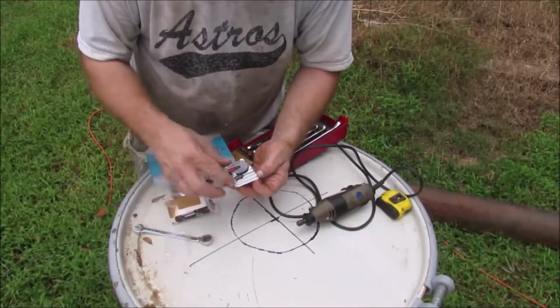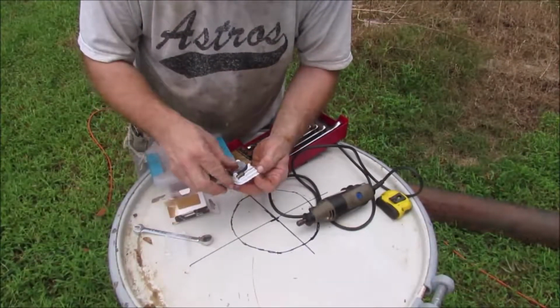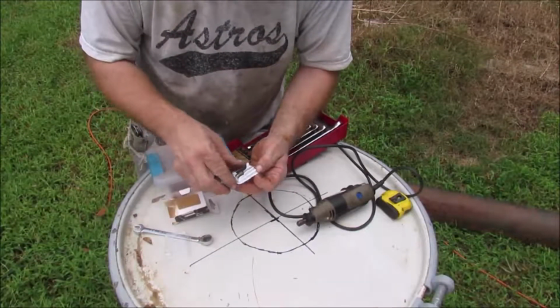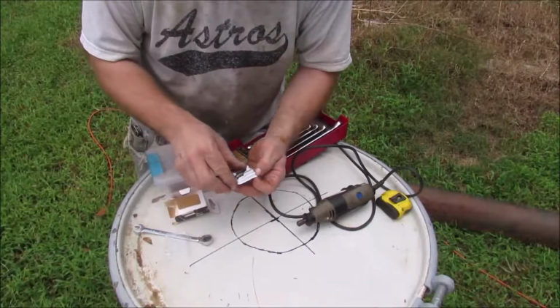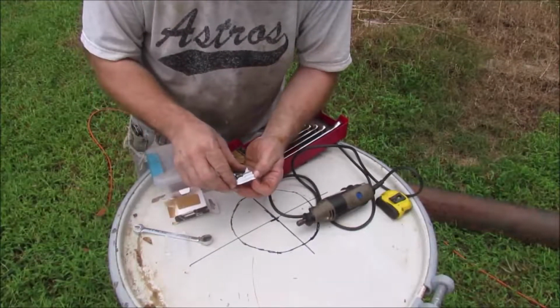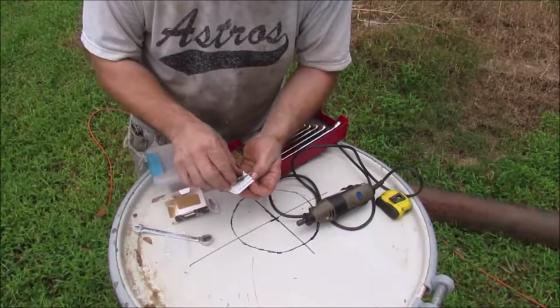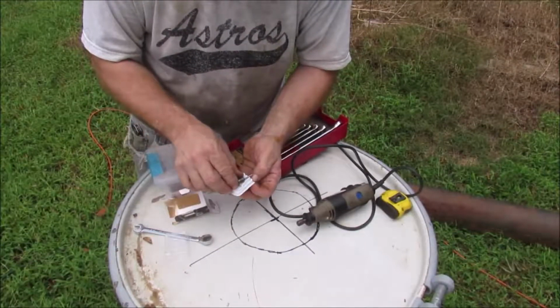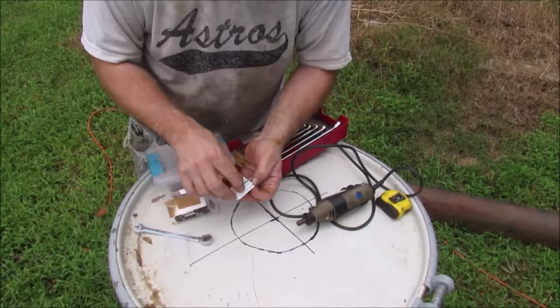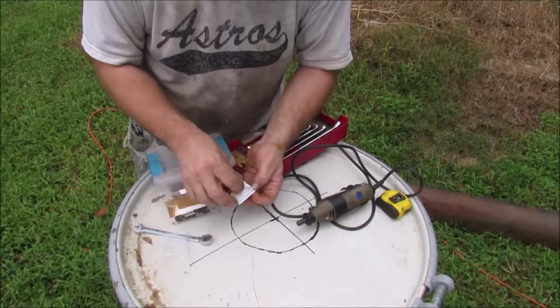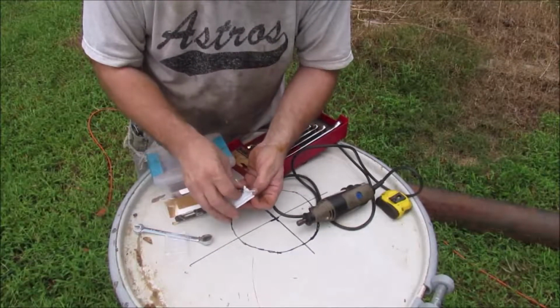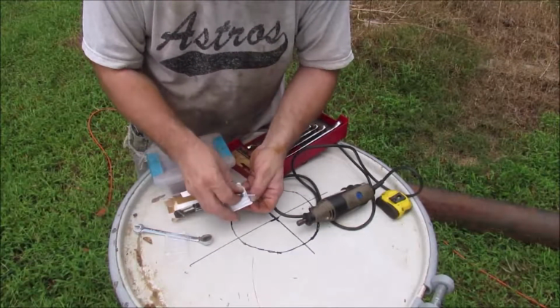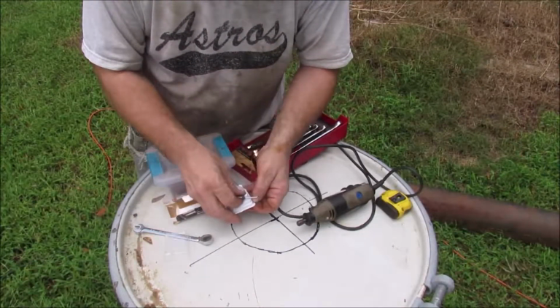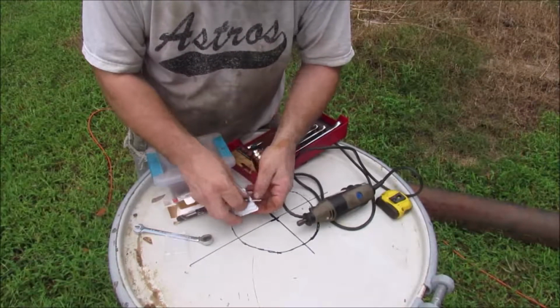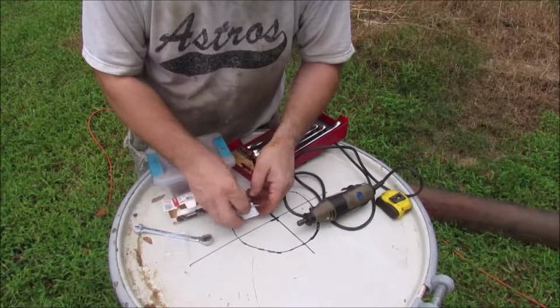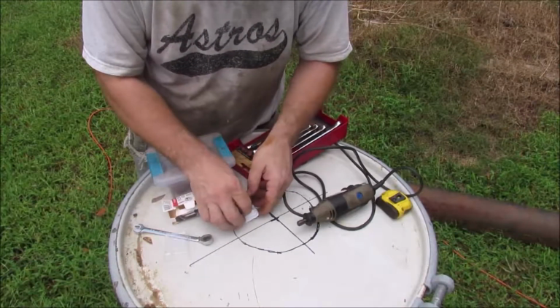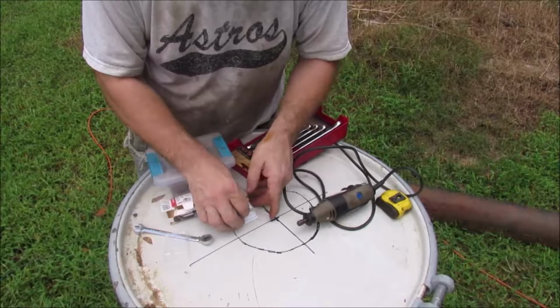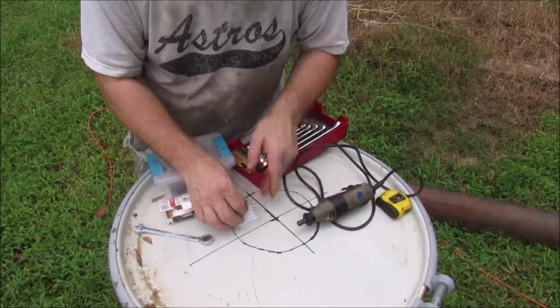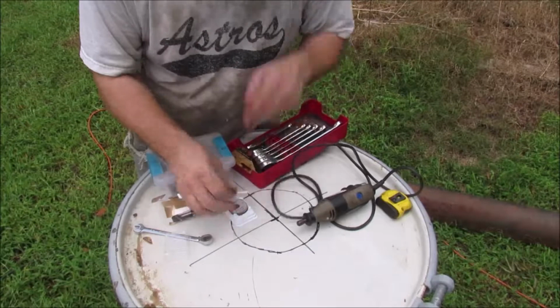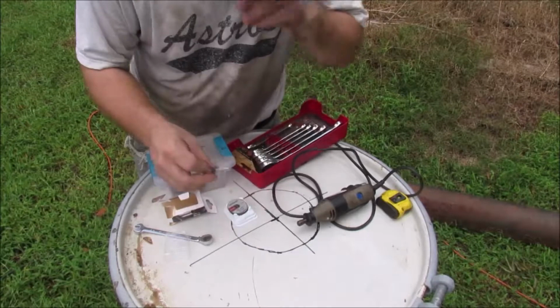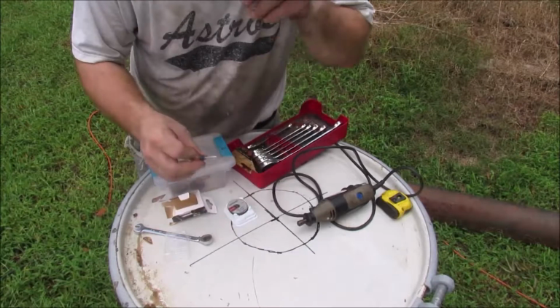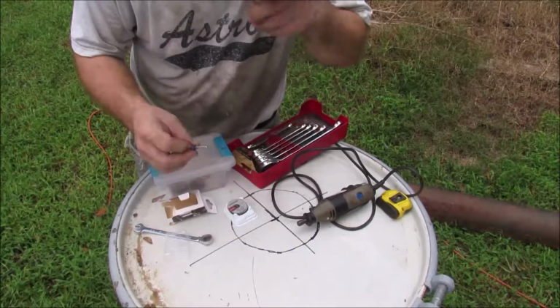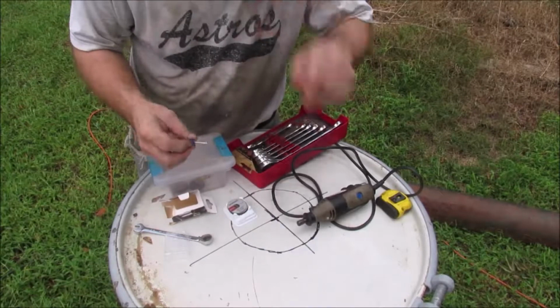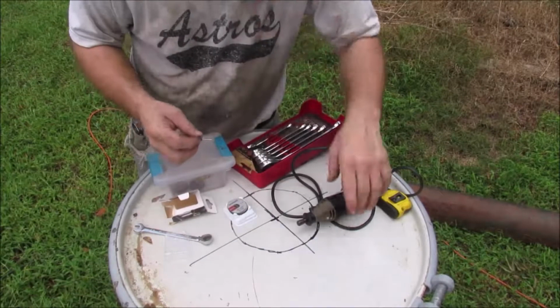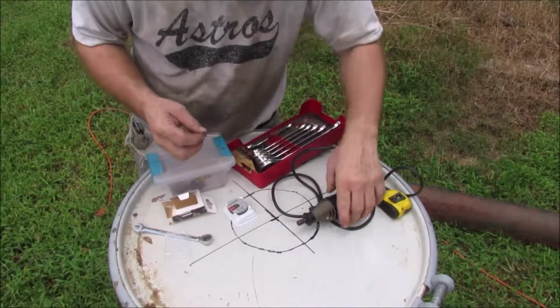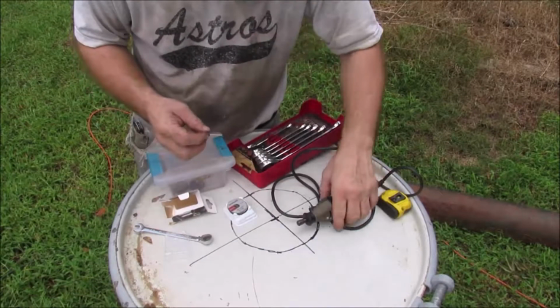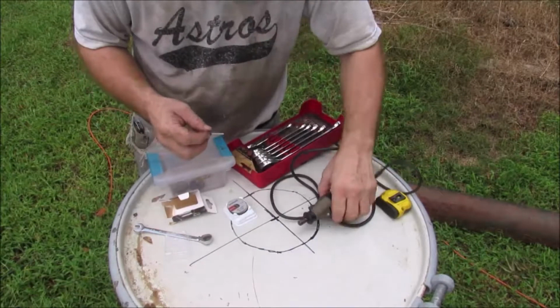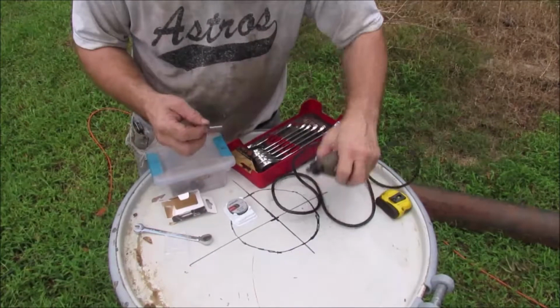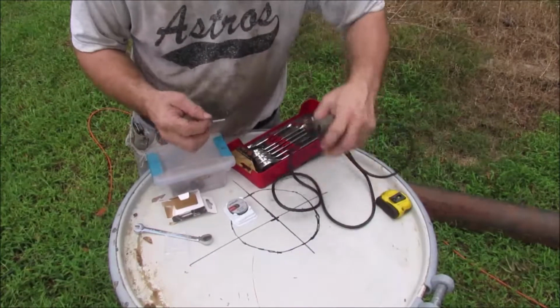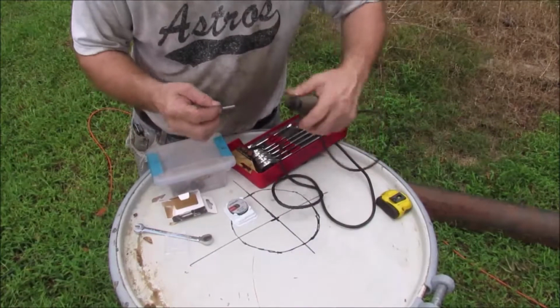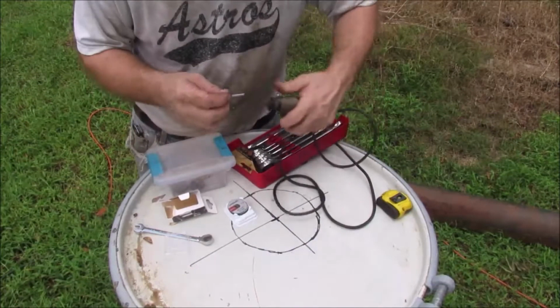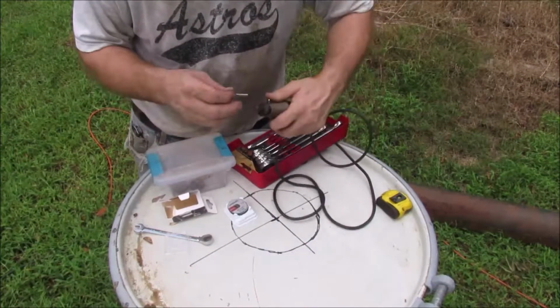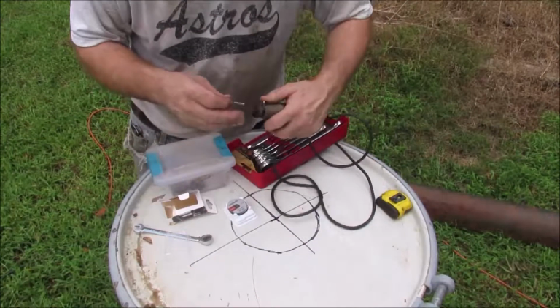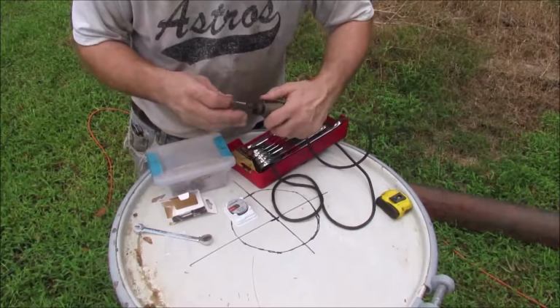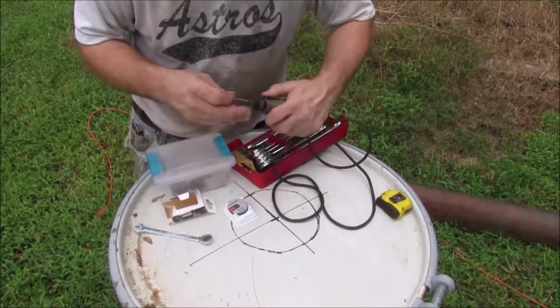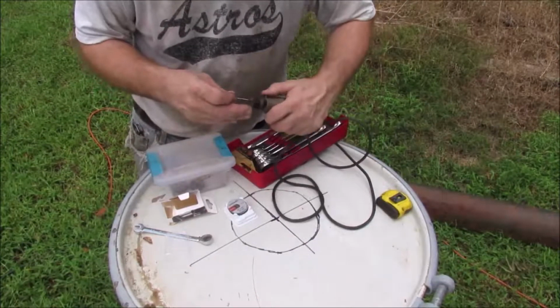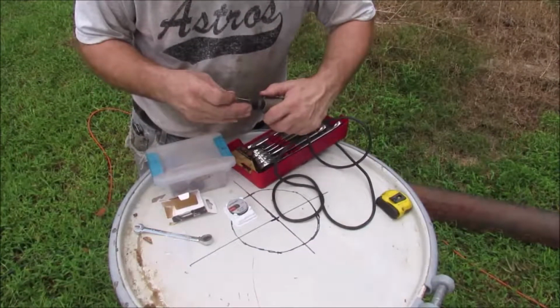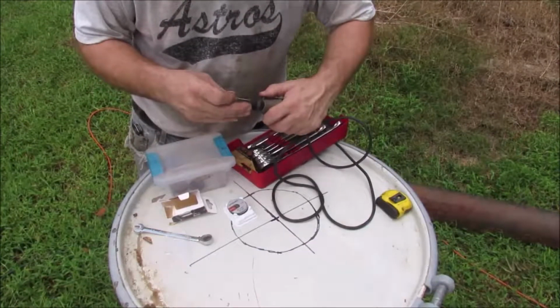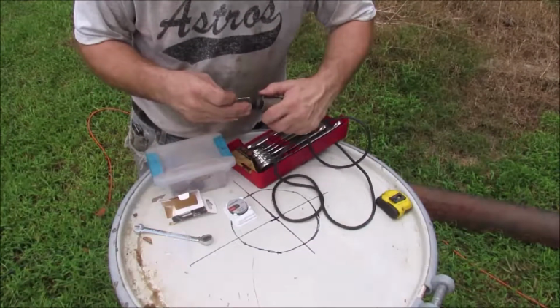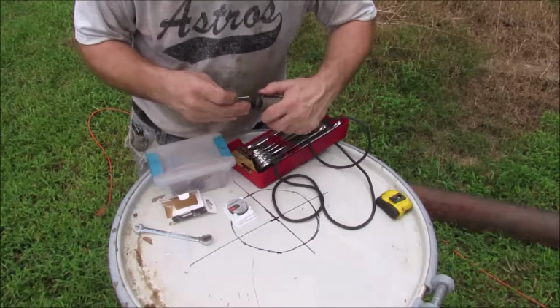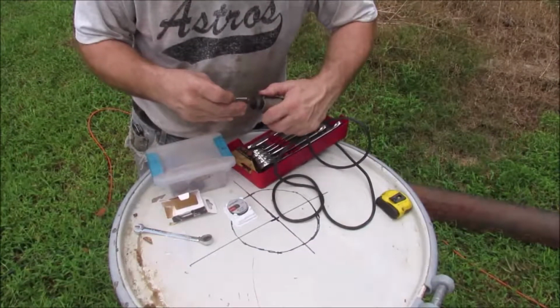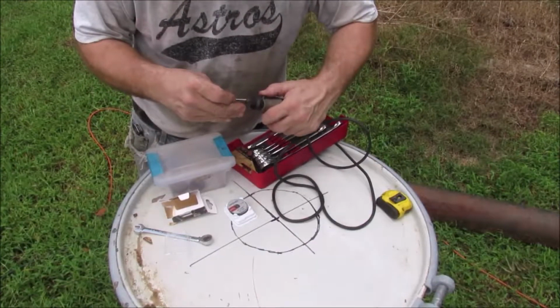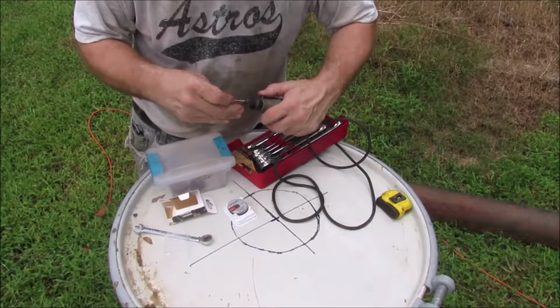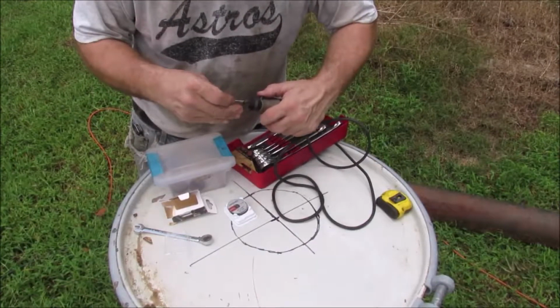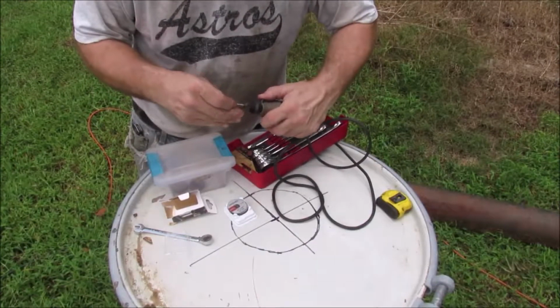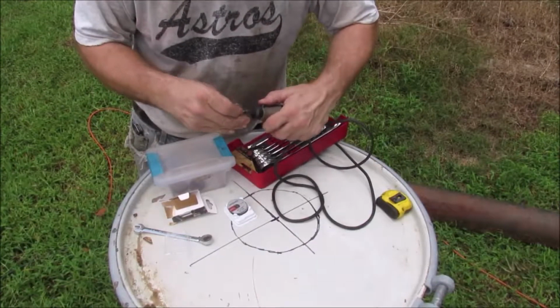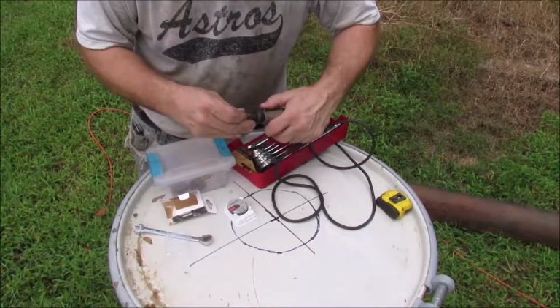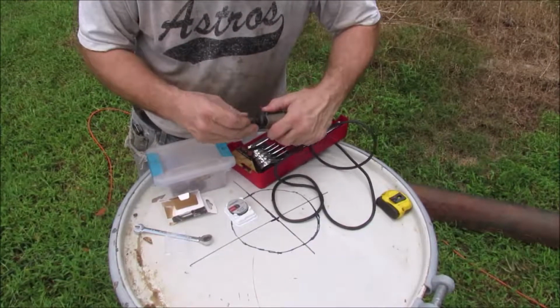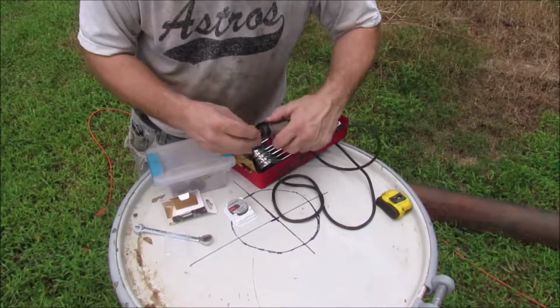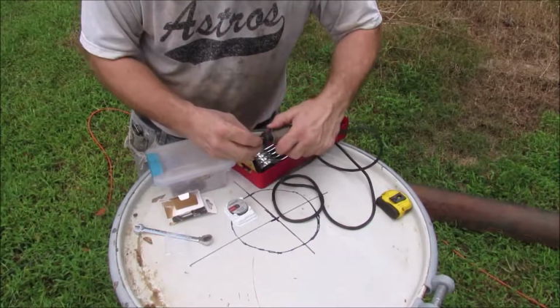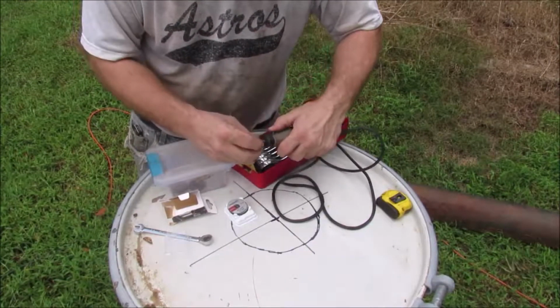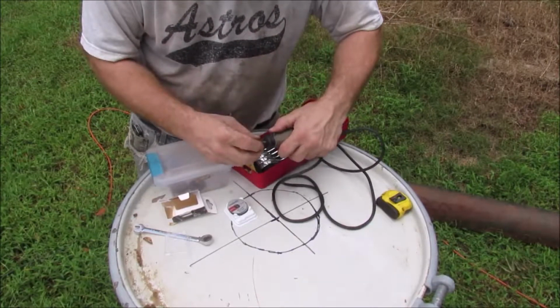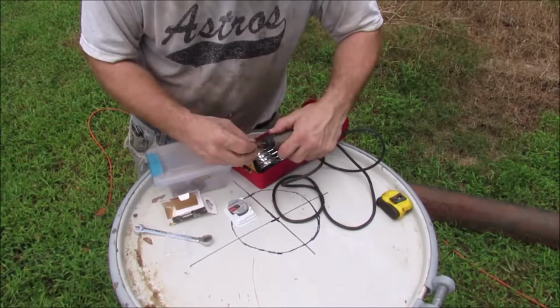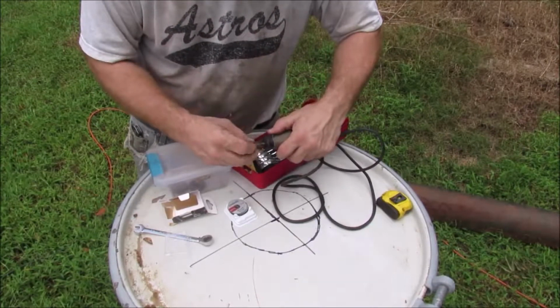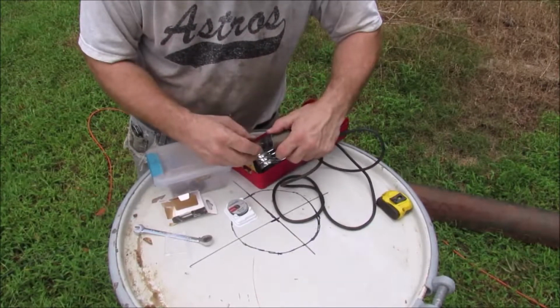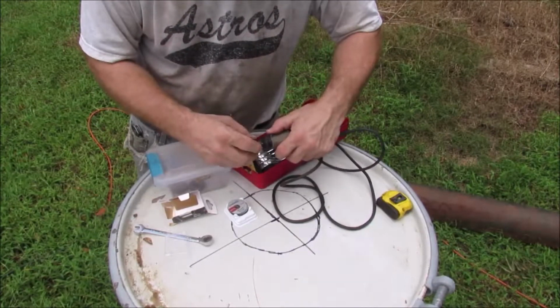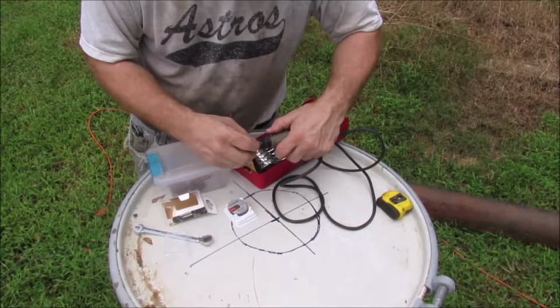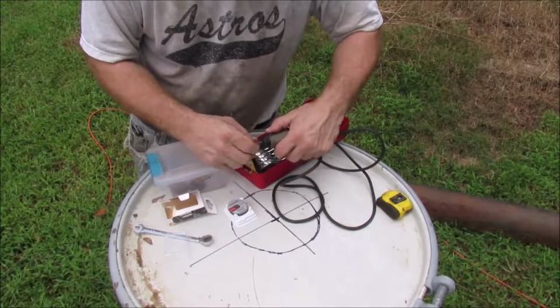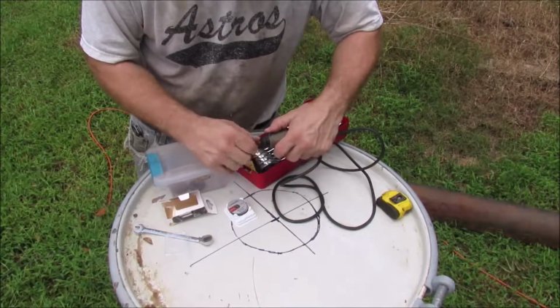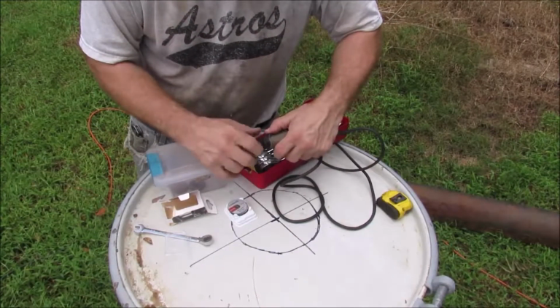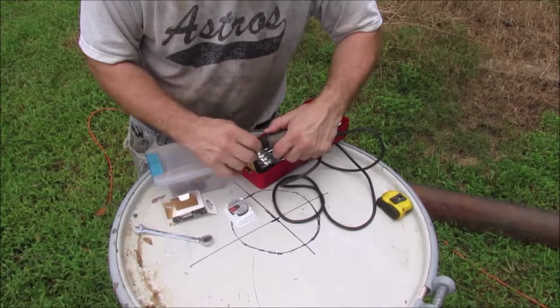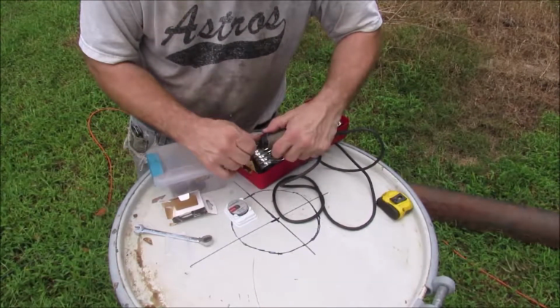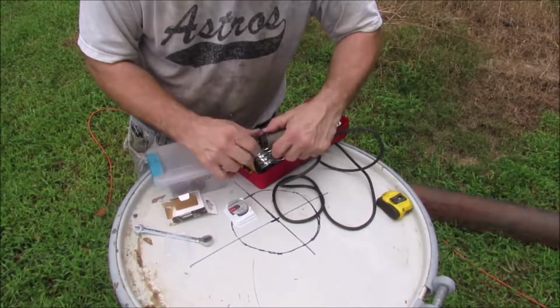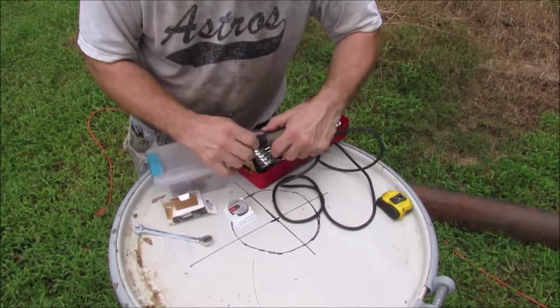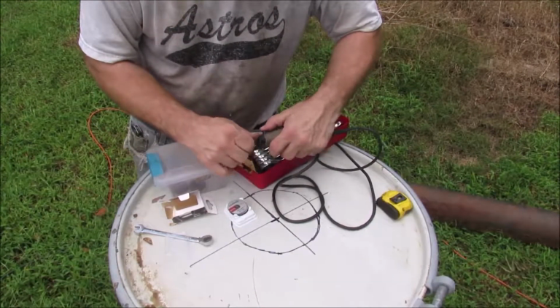The trick to using your tools is you've got to be 10% smarter than the equipment you're working with. And this Dremel is about to whip me — but I got it.